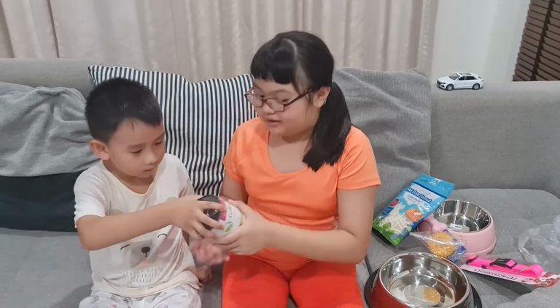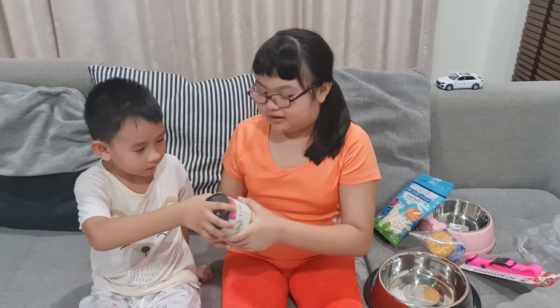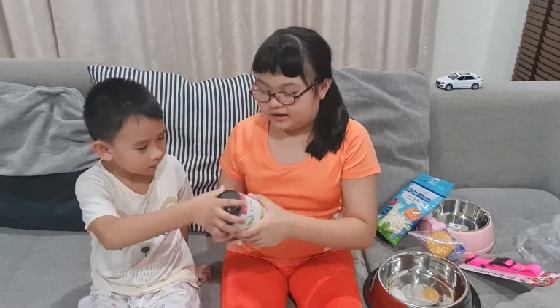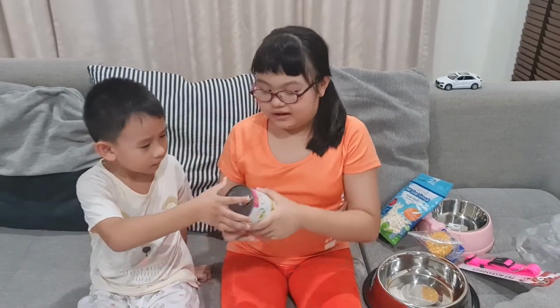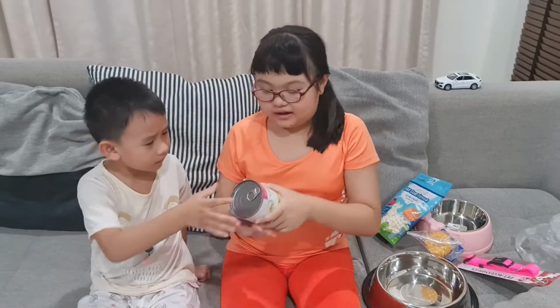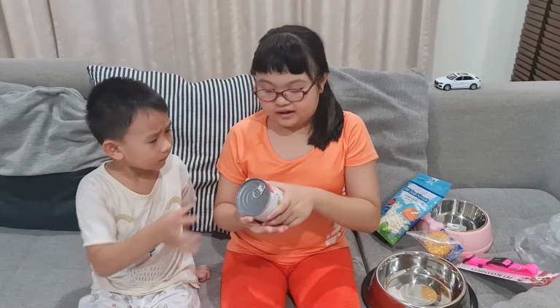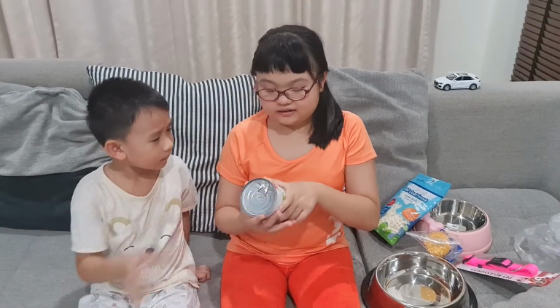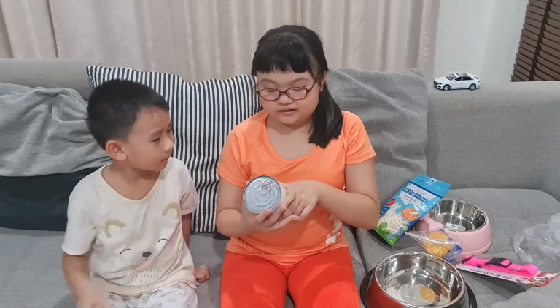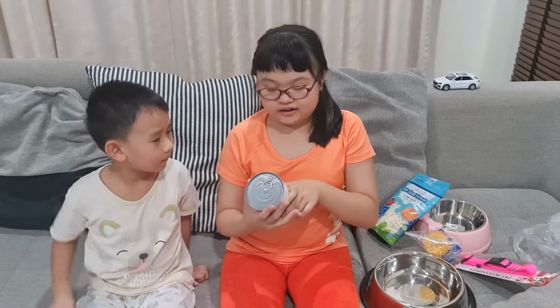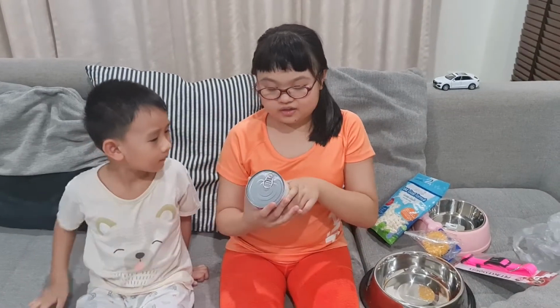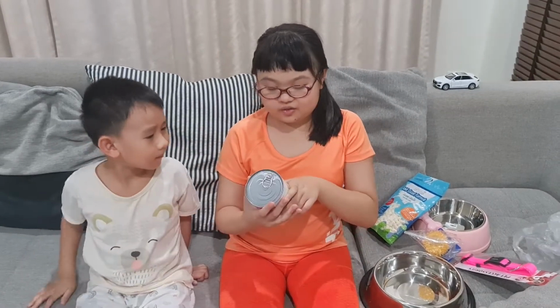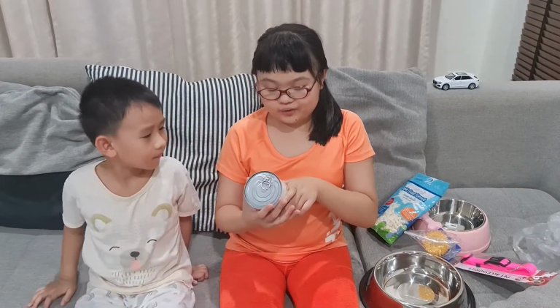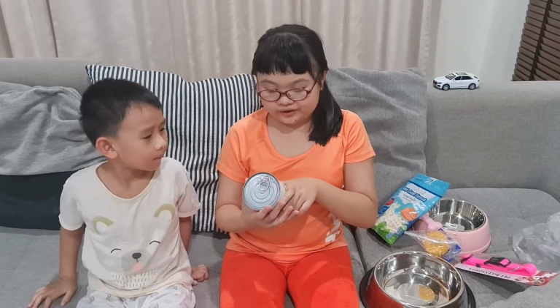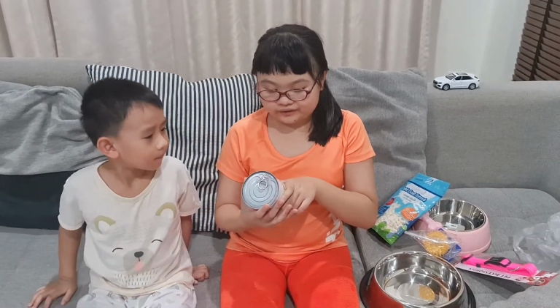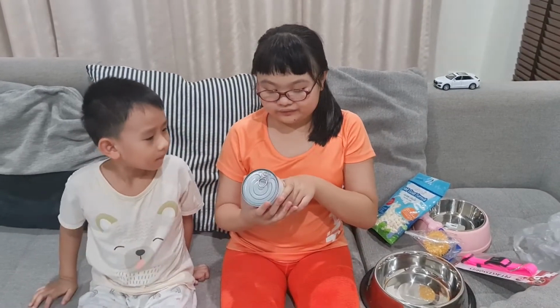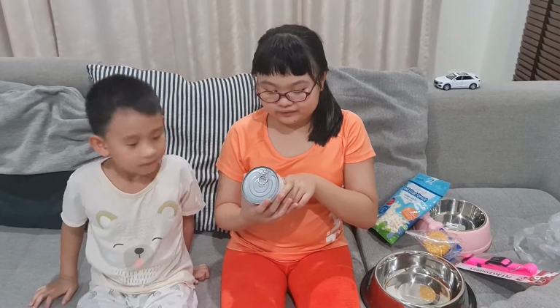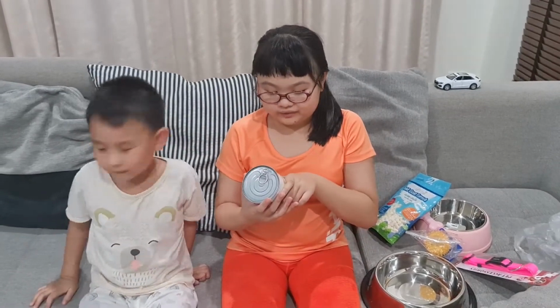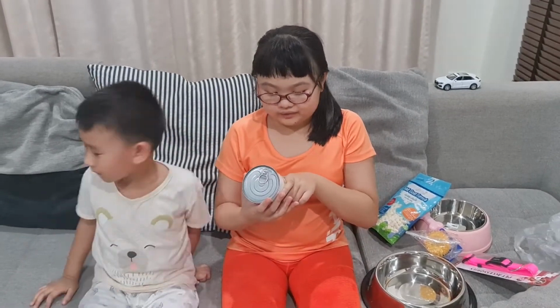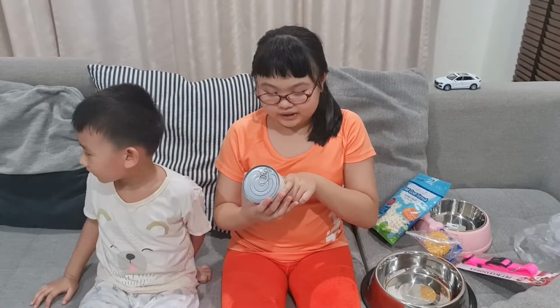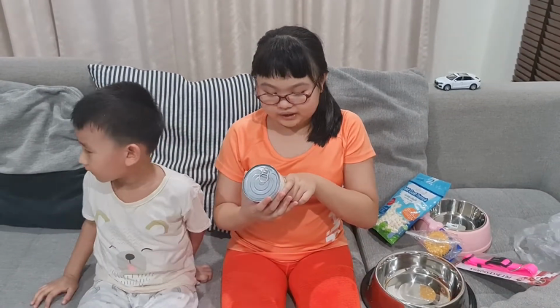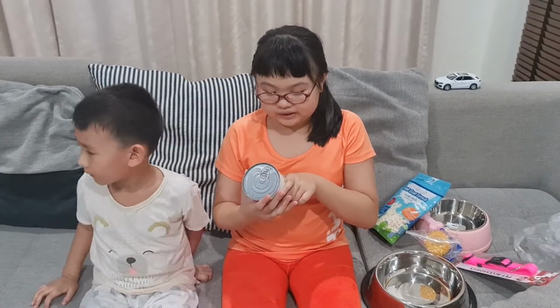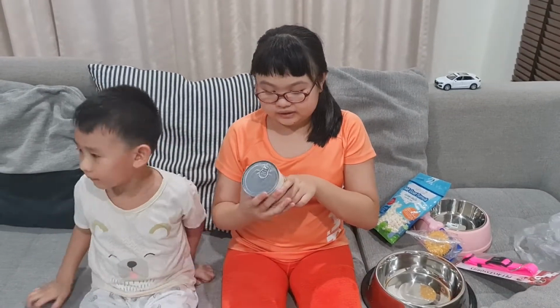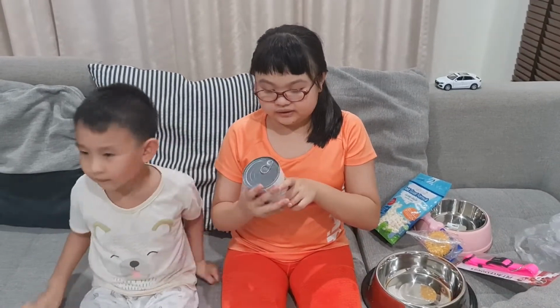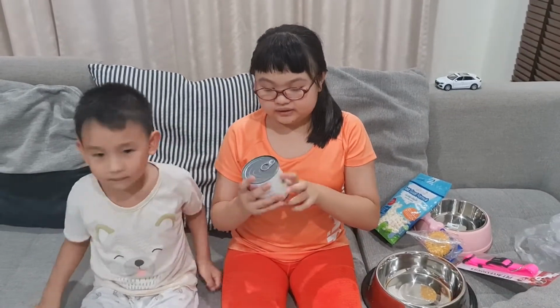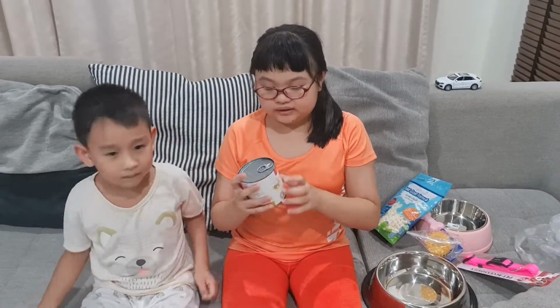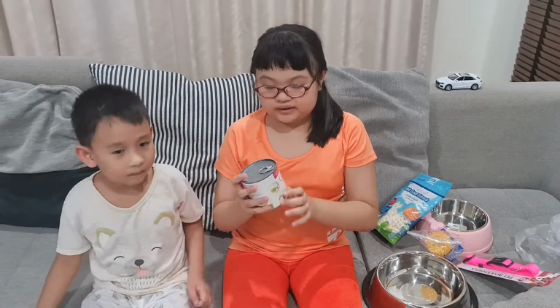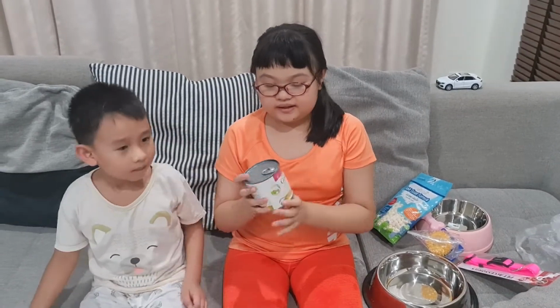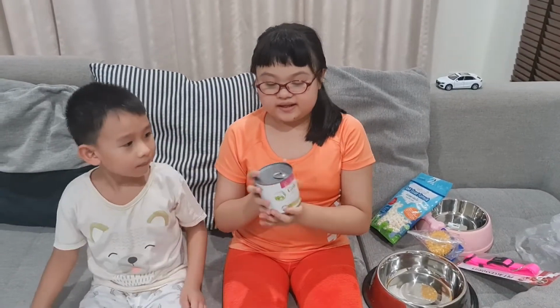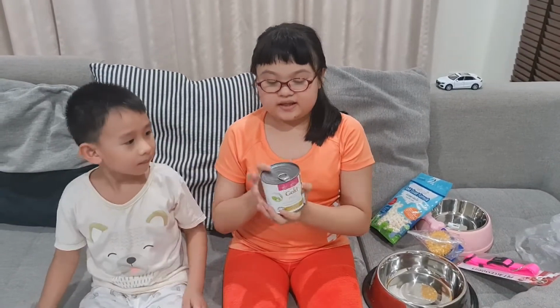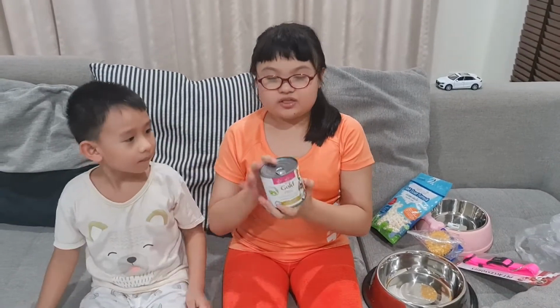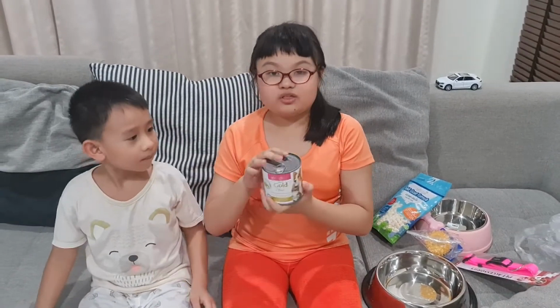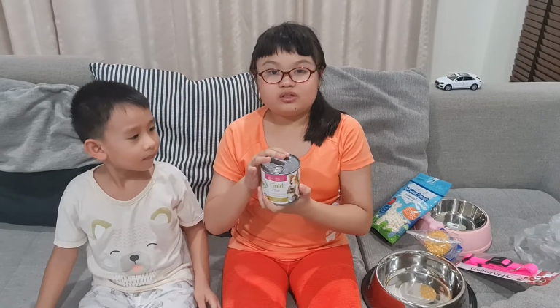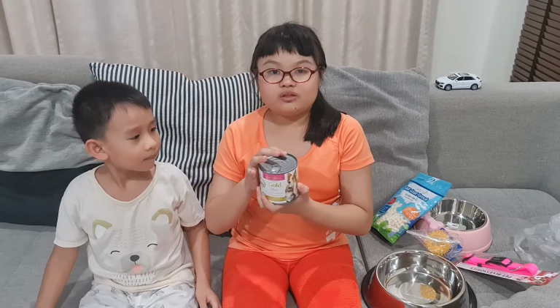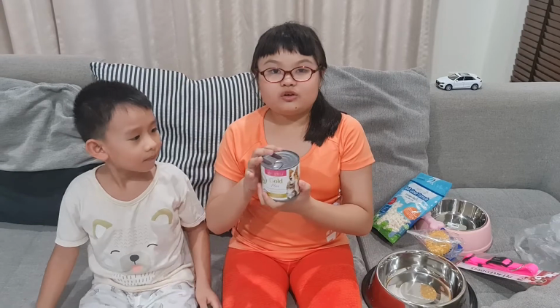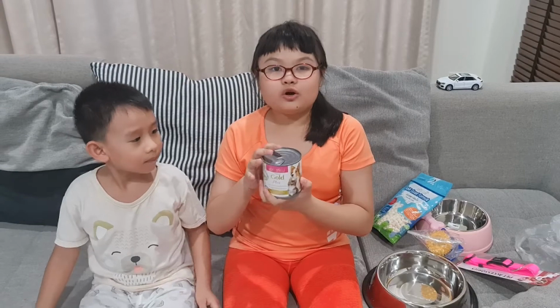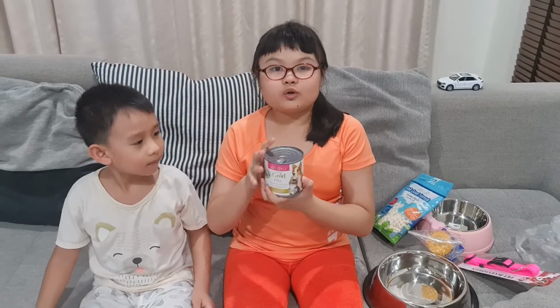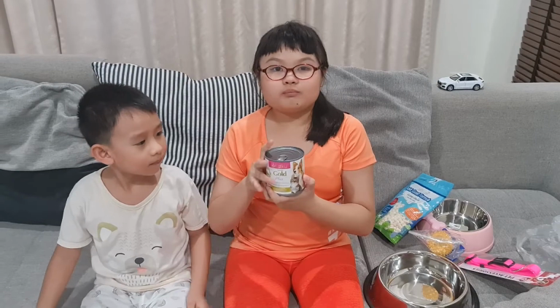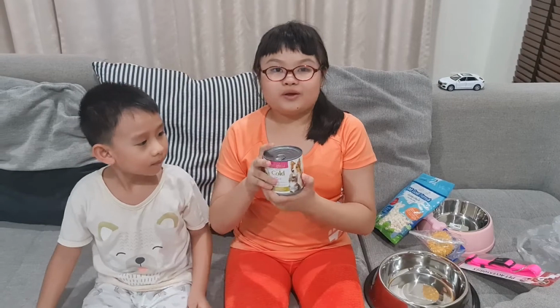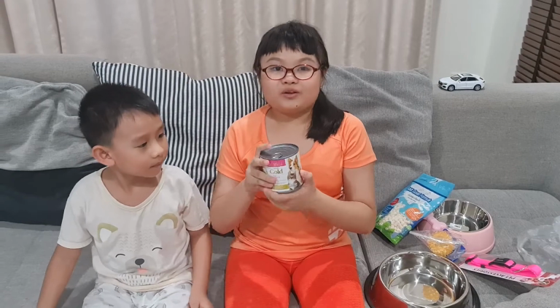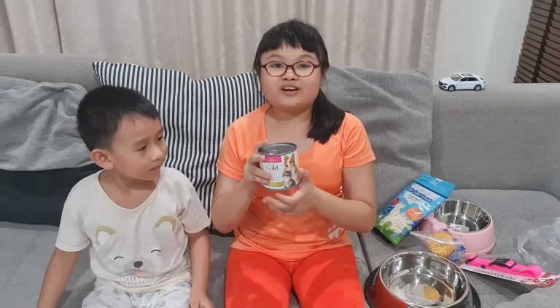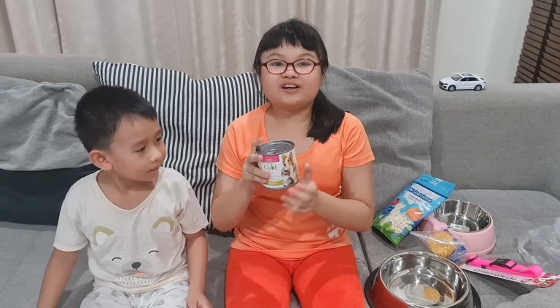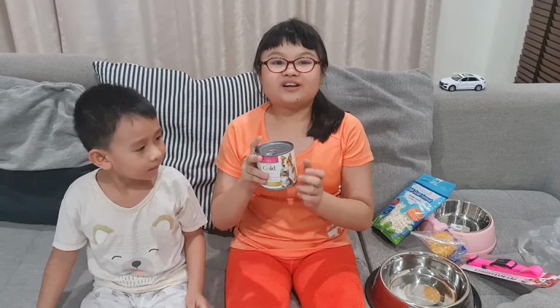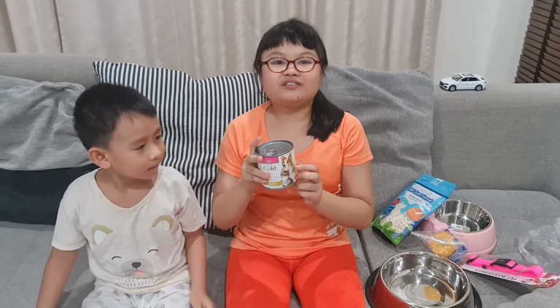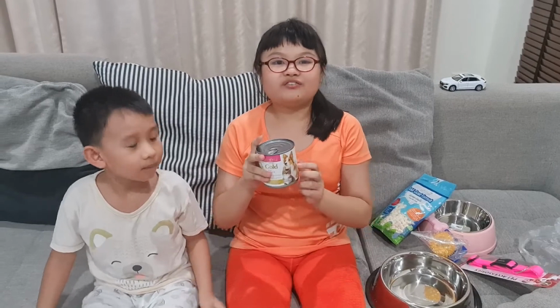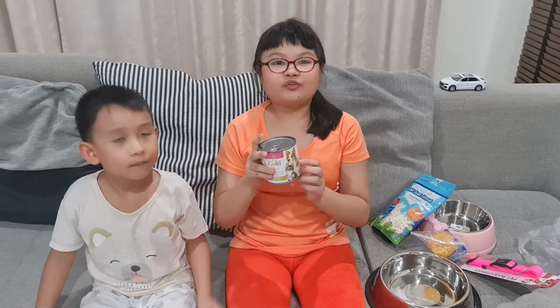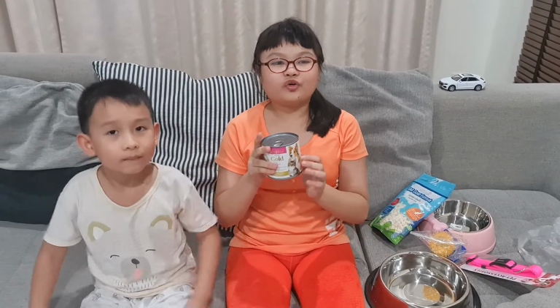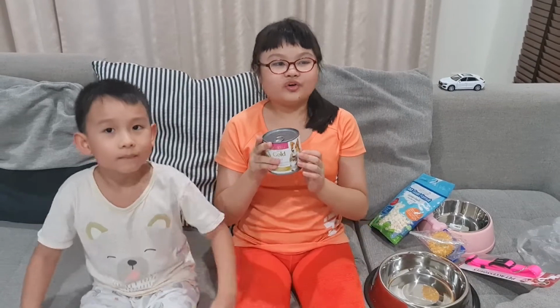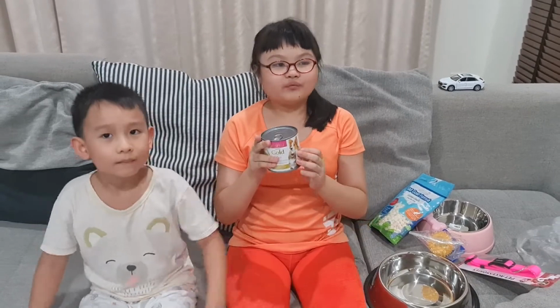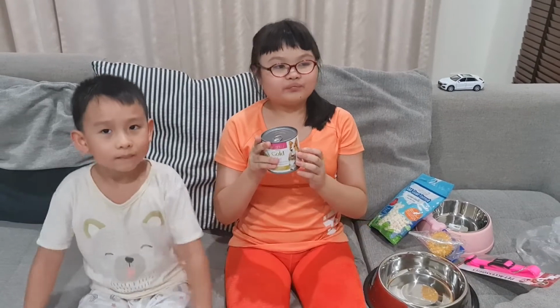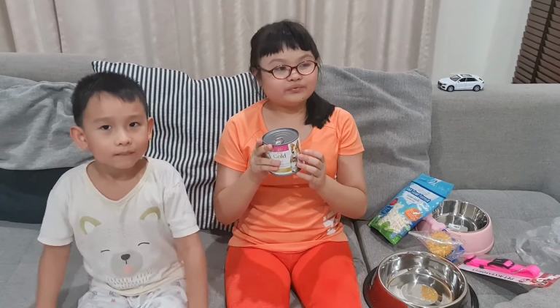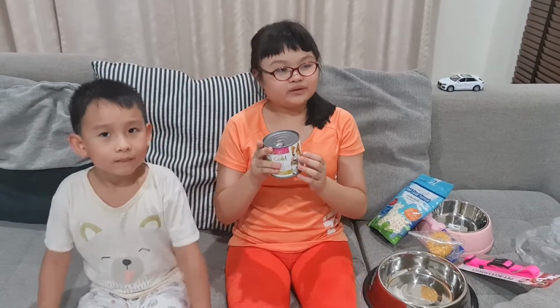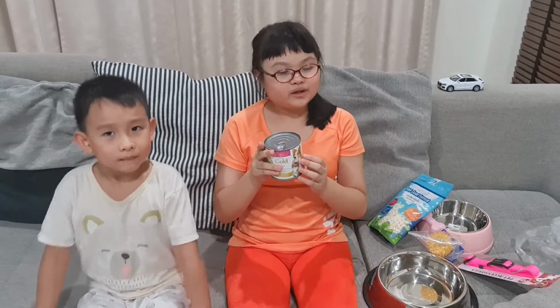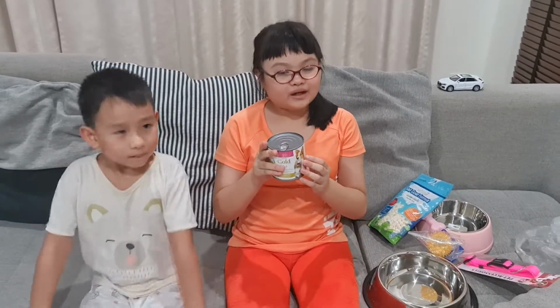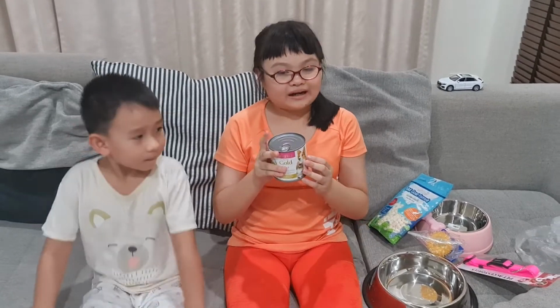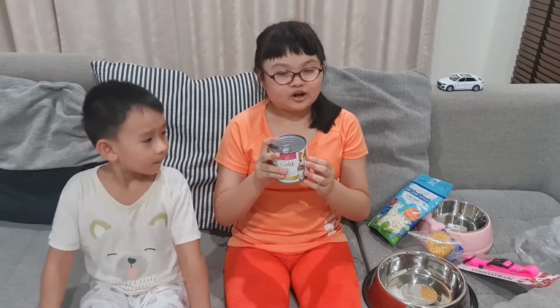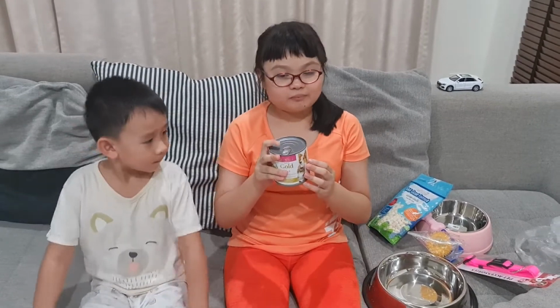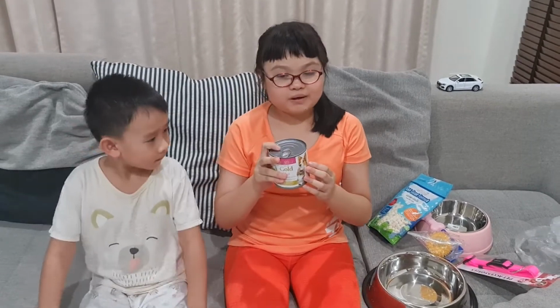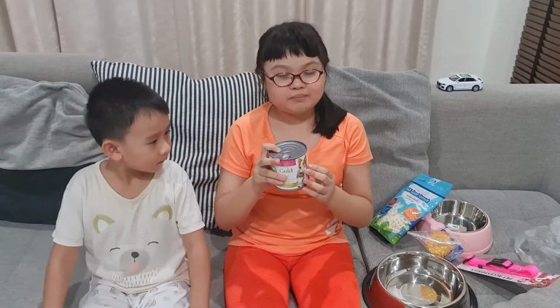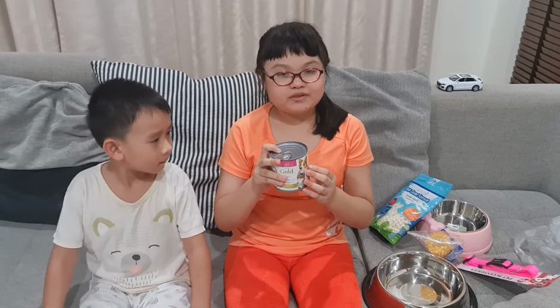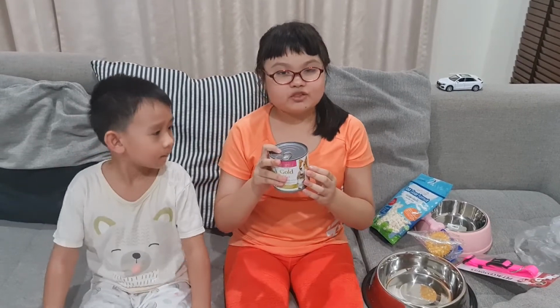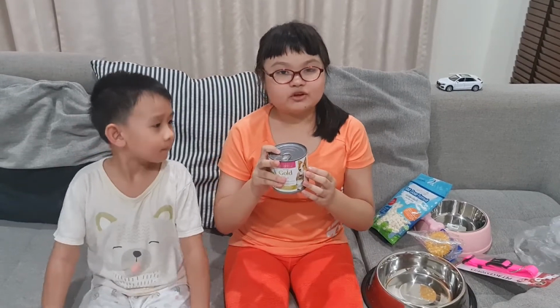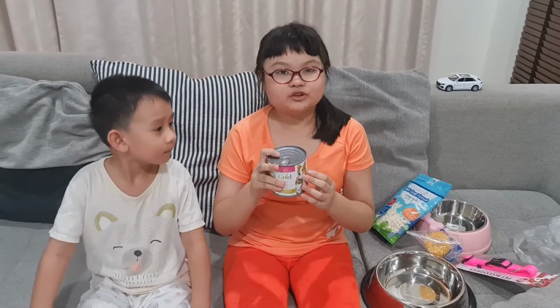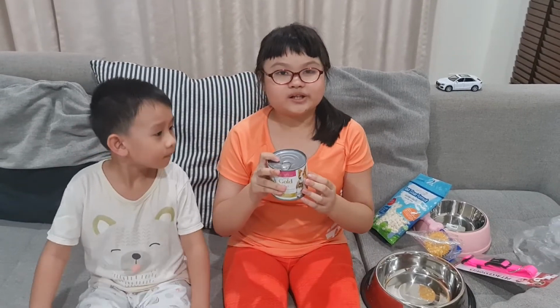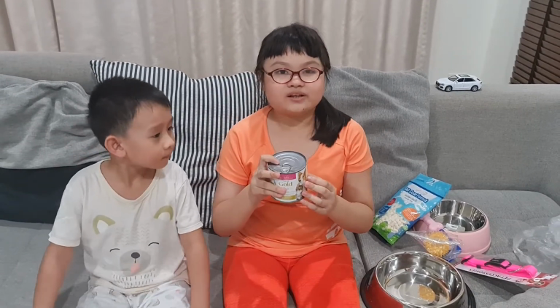And the next one is goat milk for our puppies to drink.